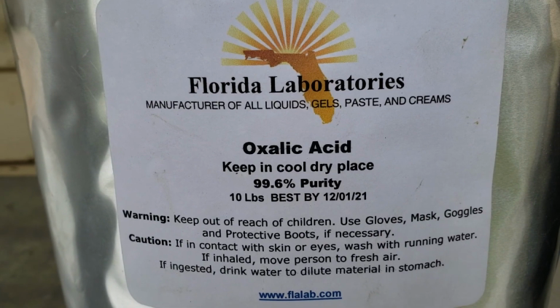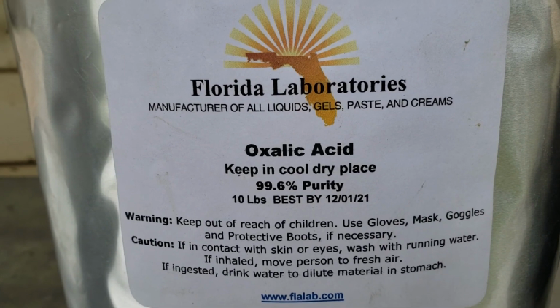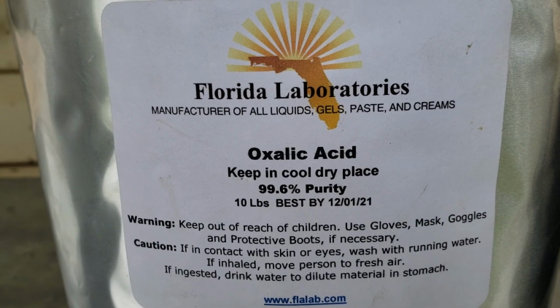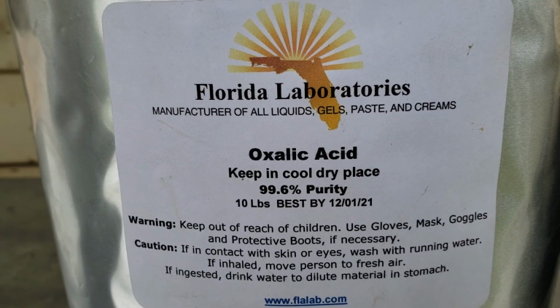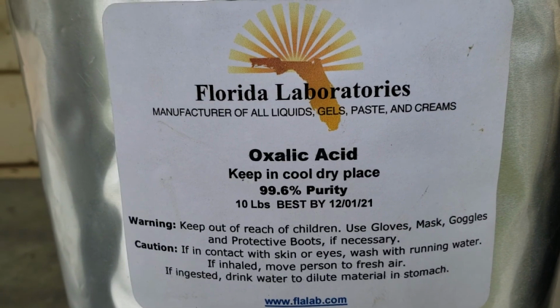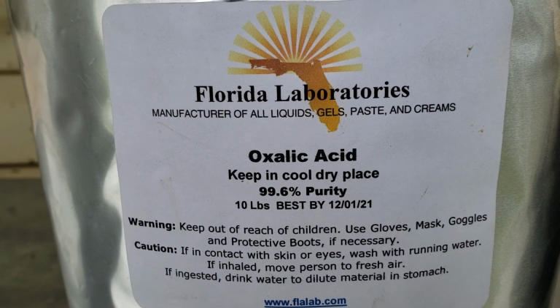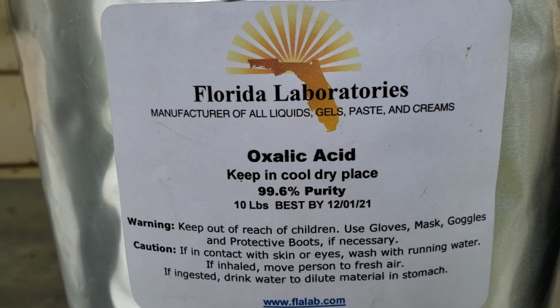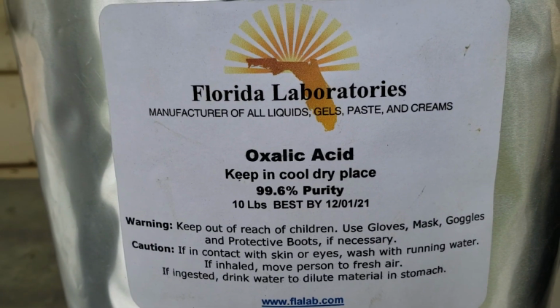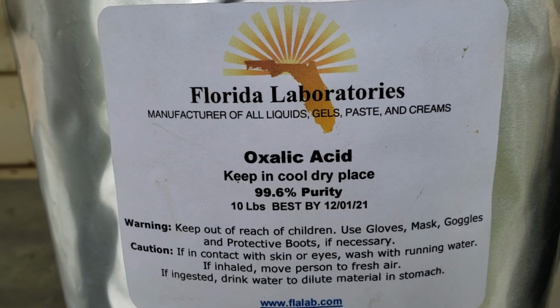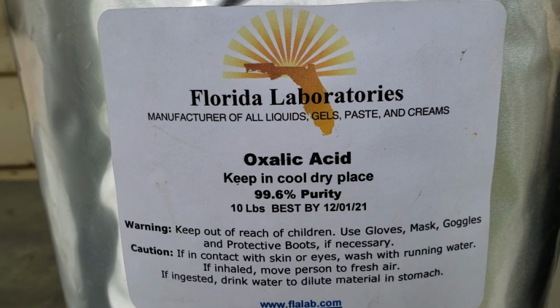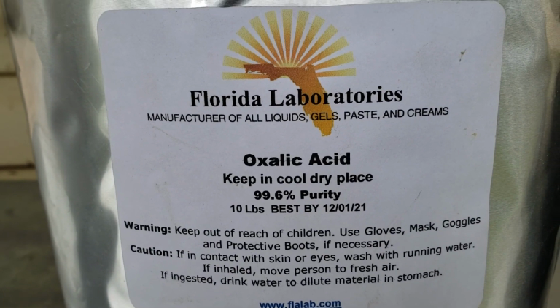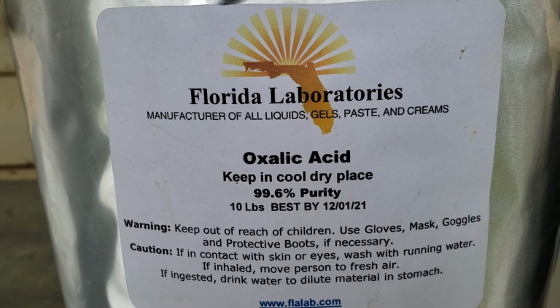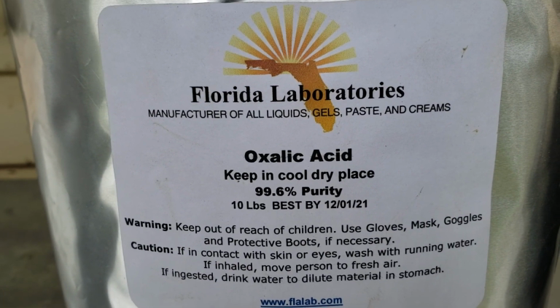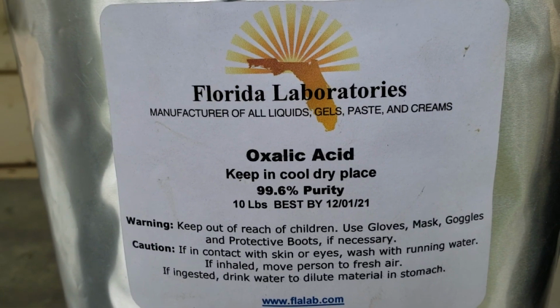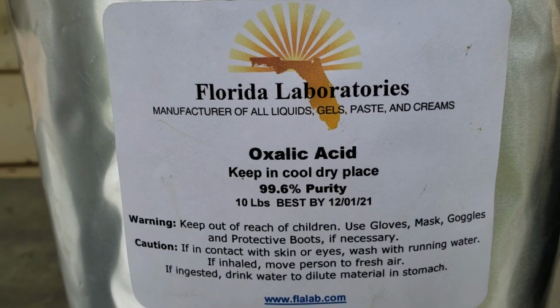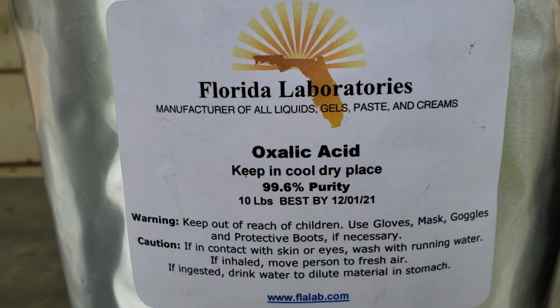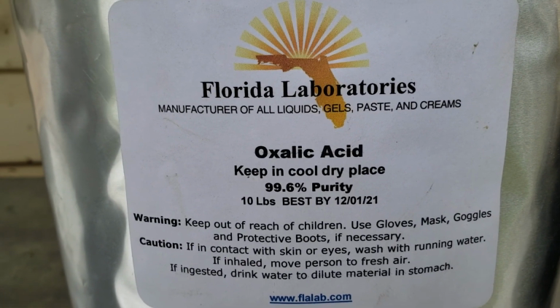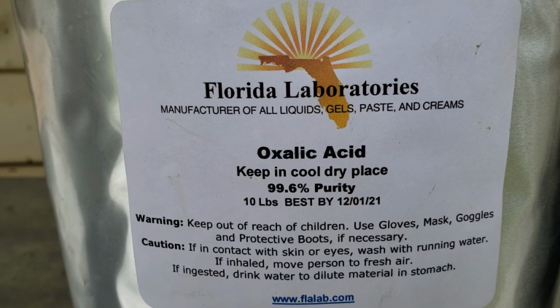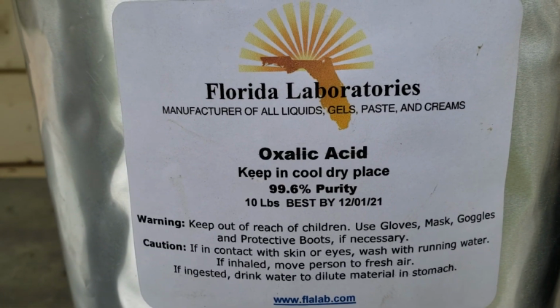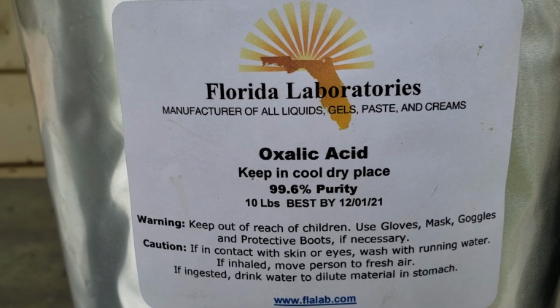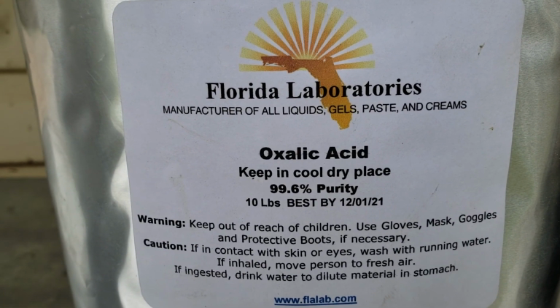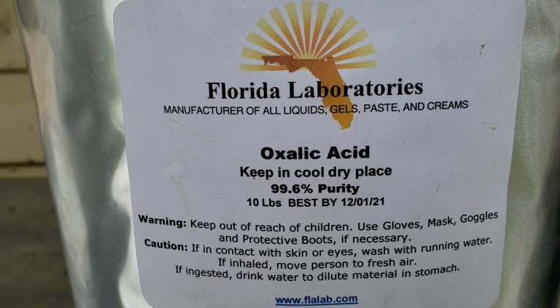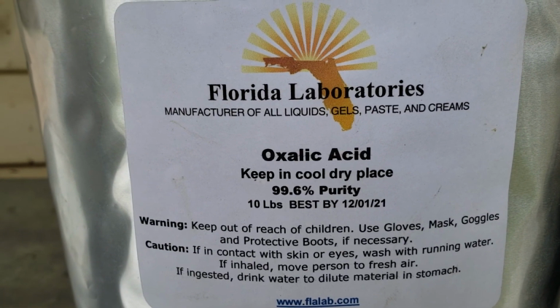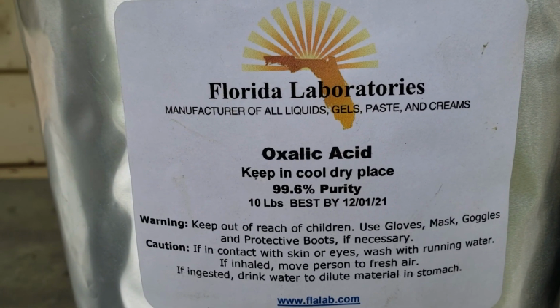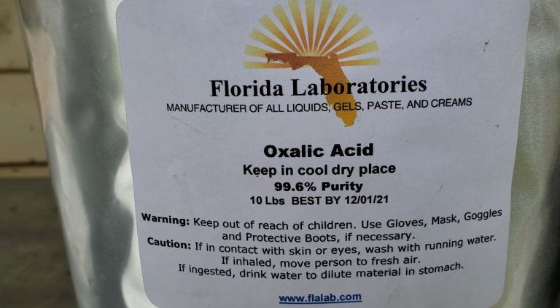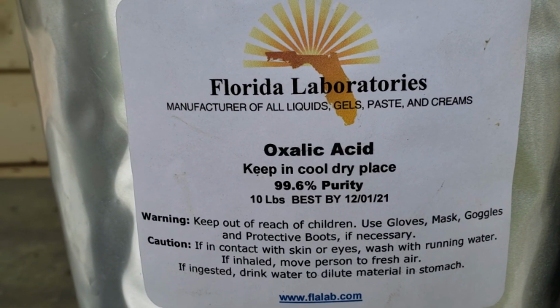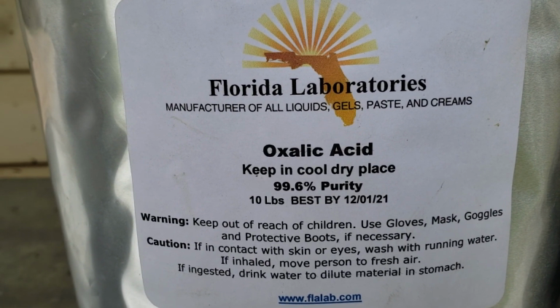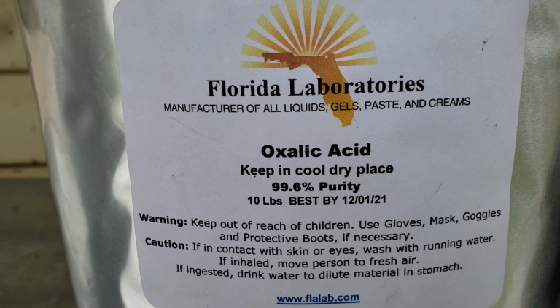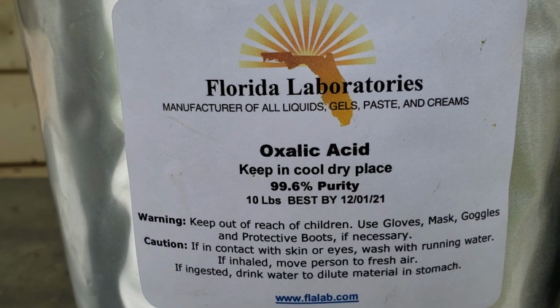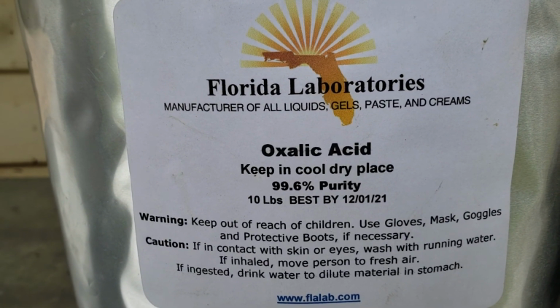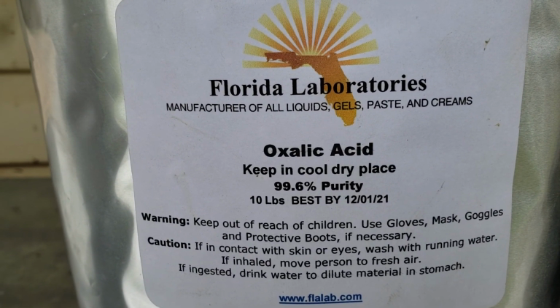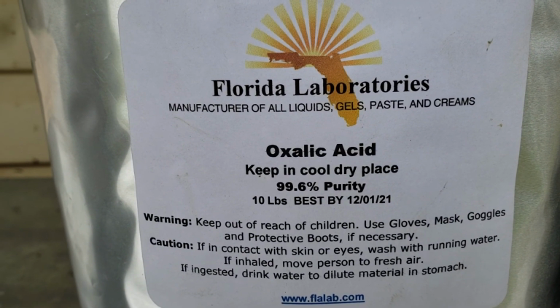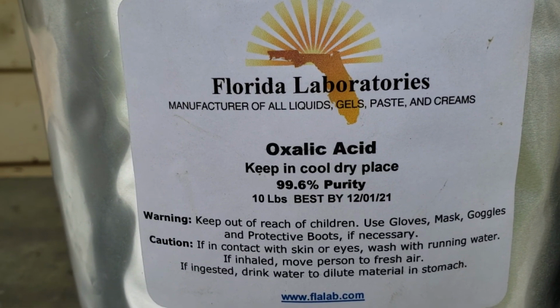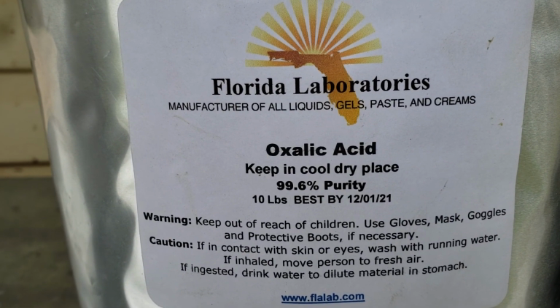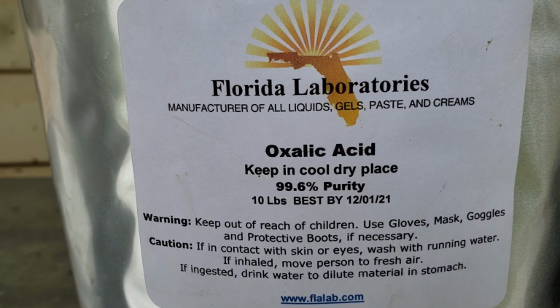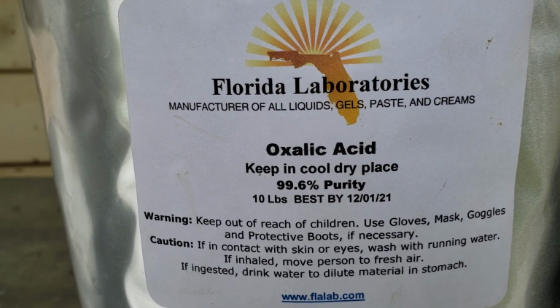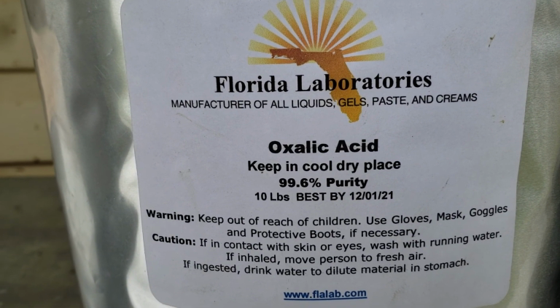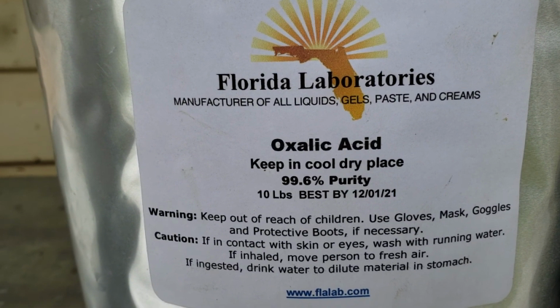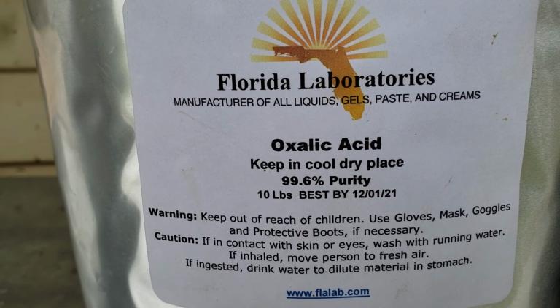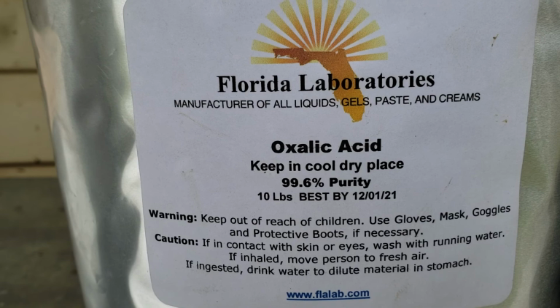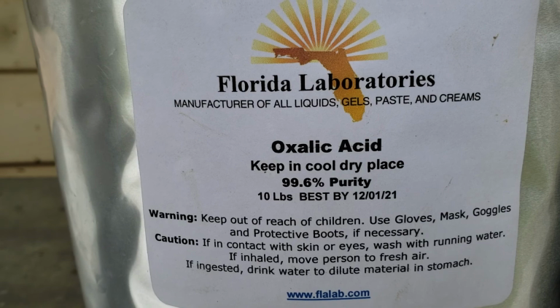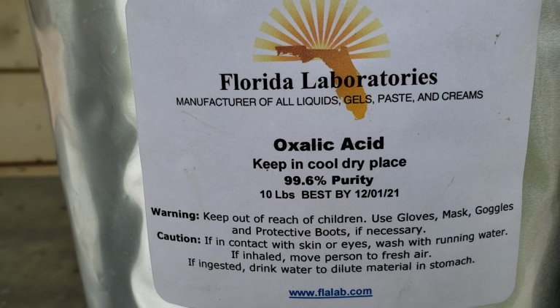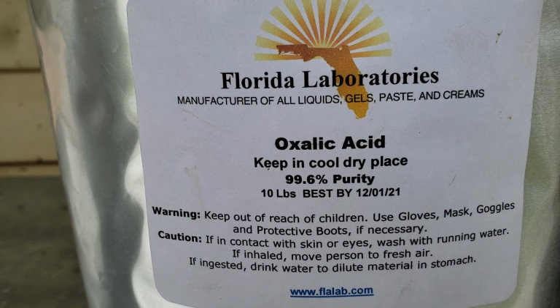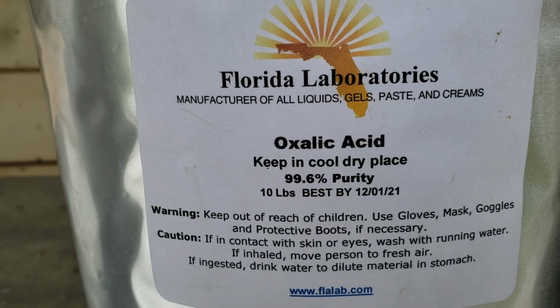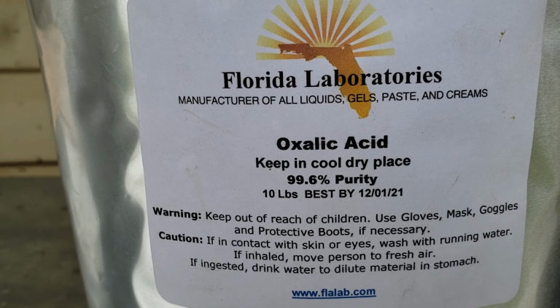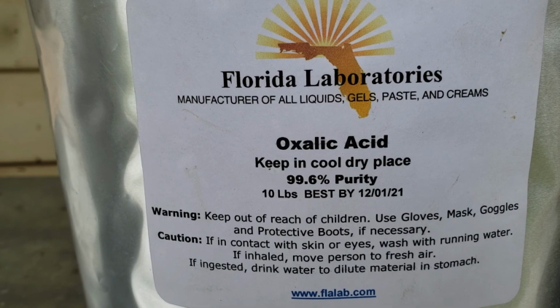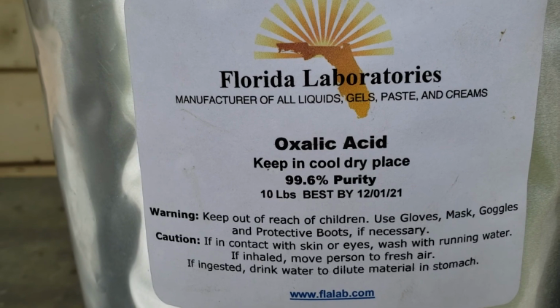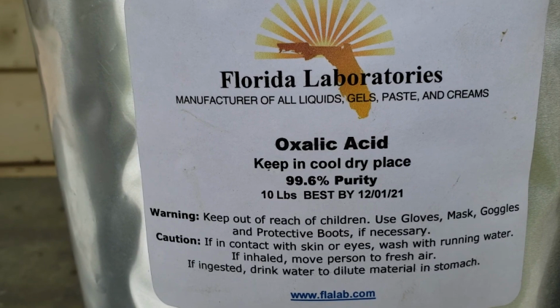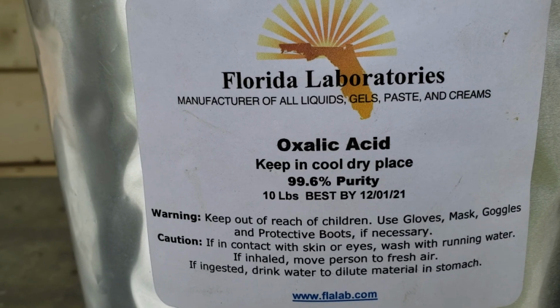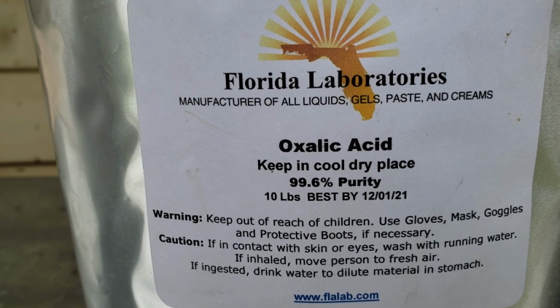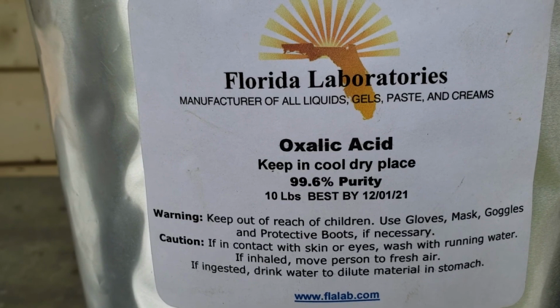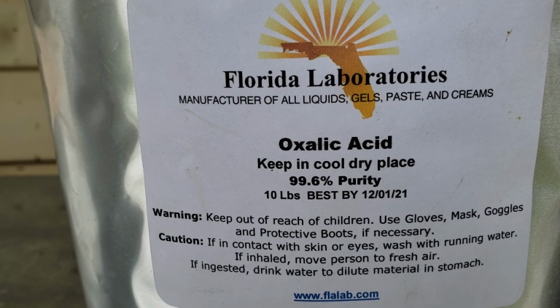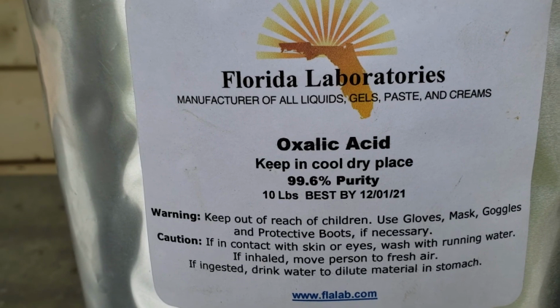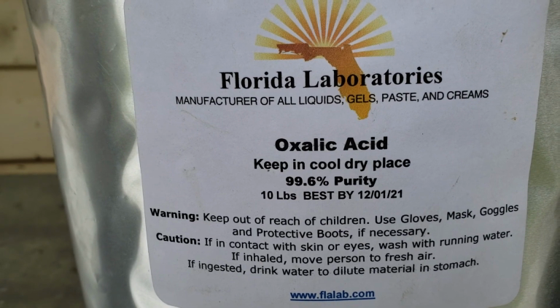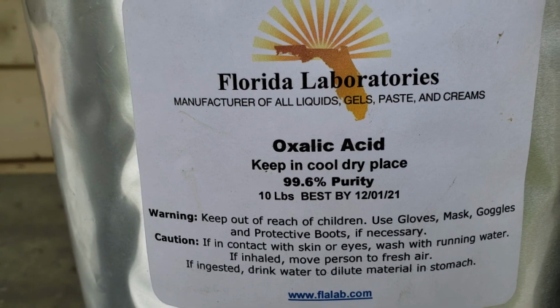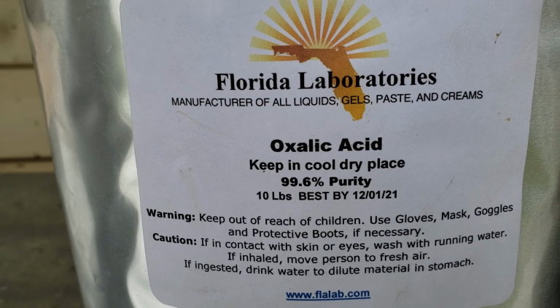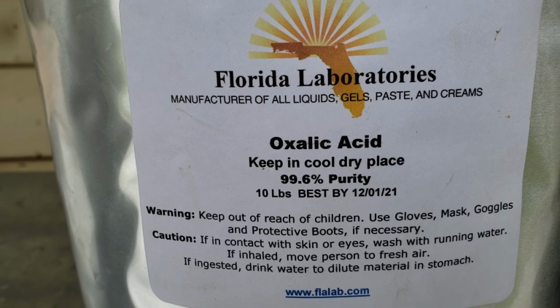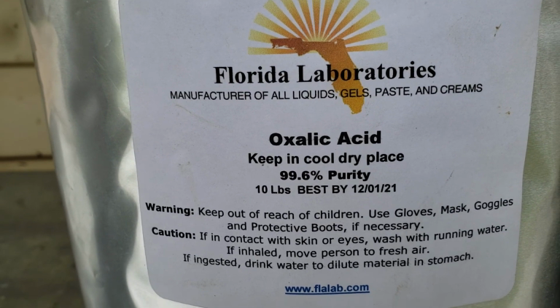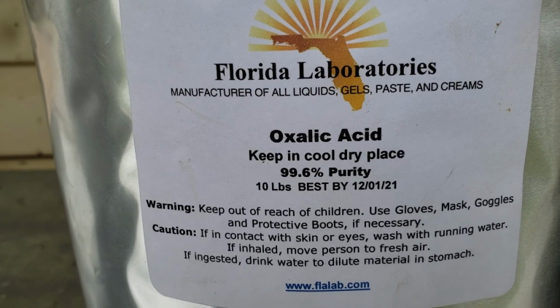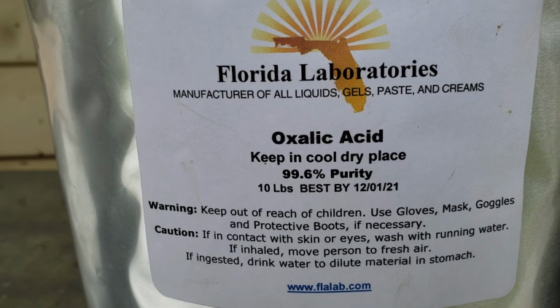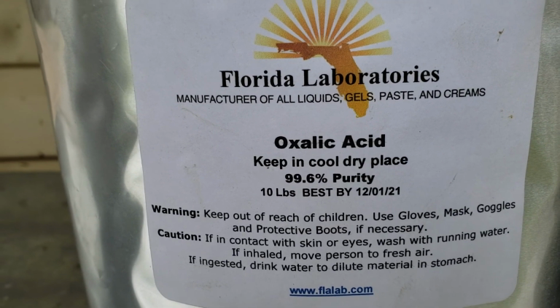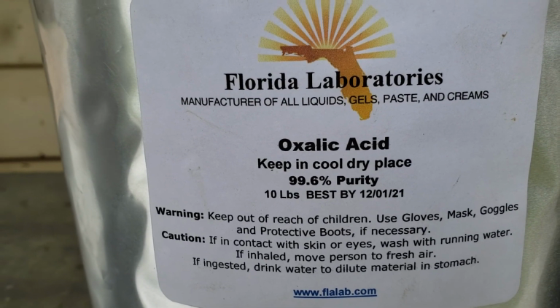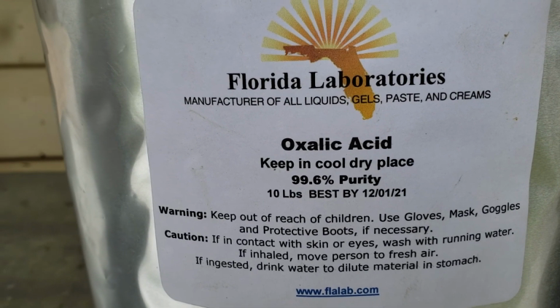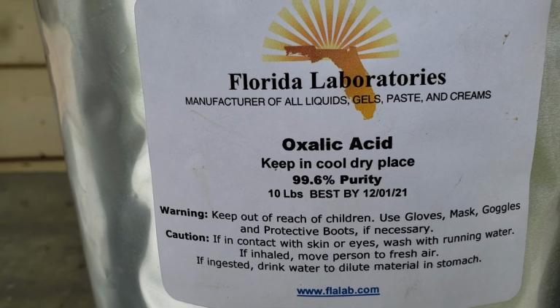Oxalic acid is by far the best varroa mite treatment. It's actually cheaper.